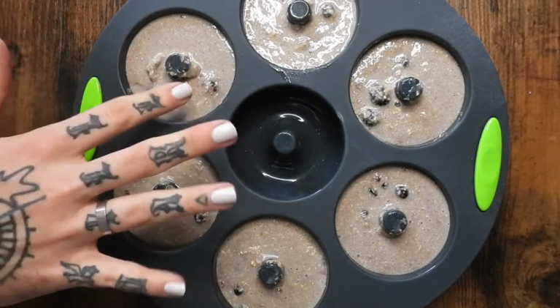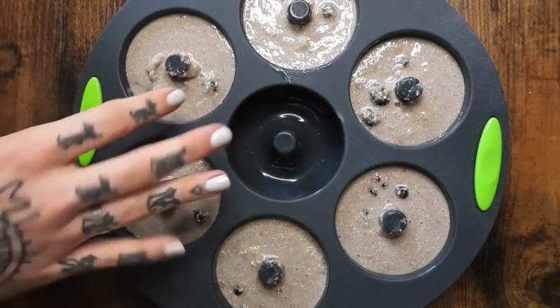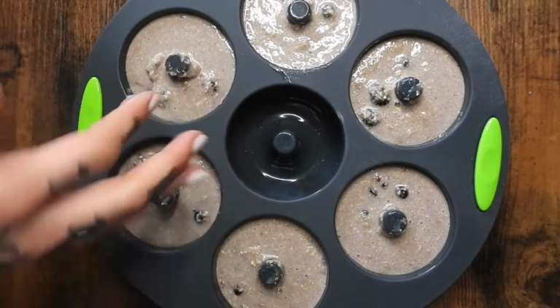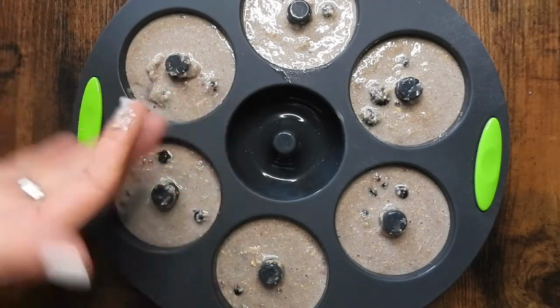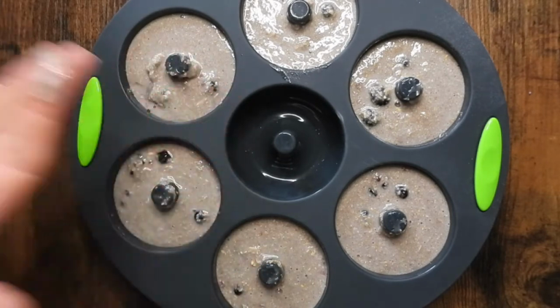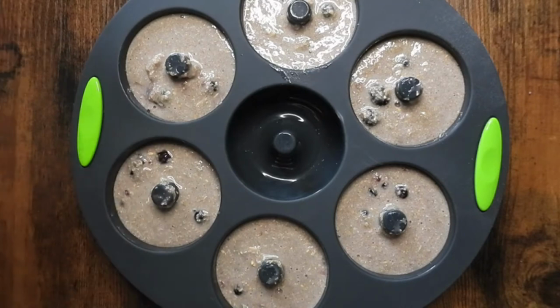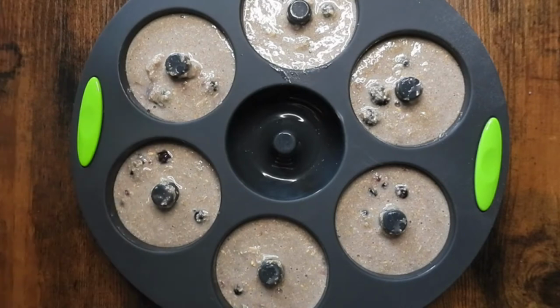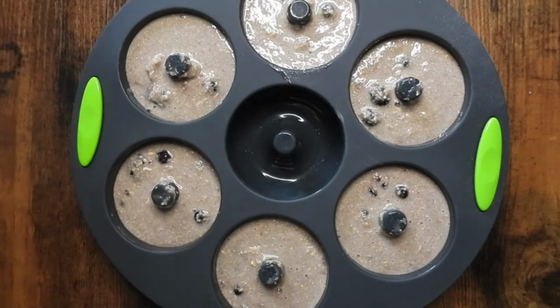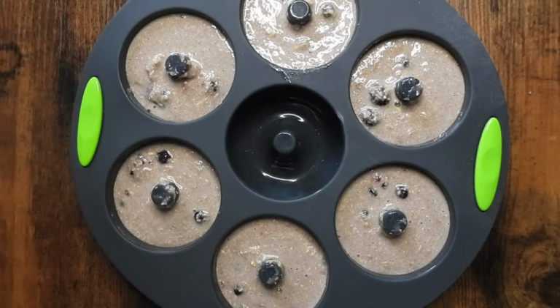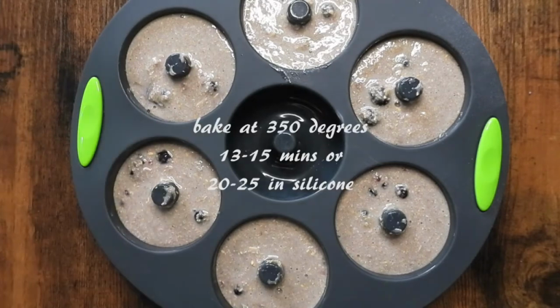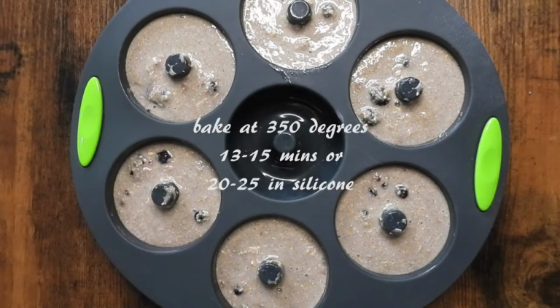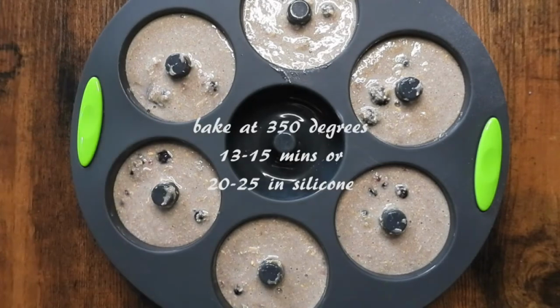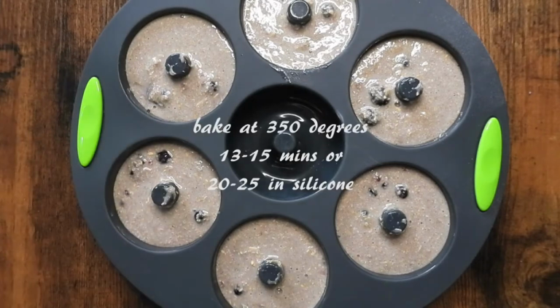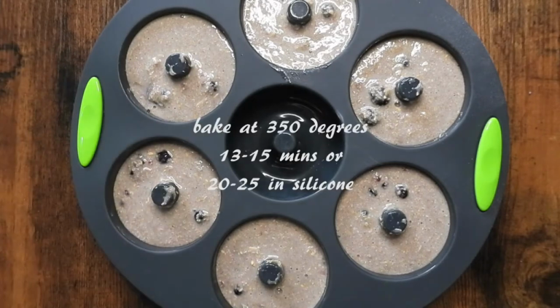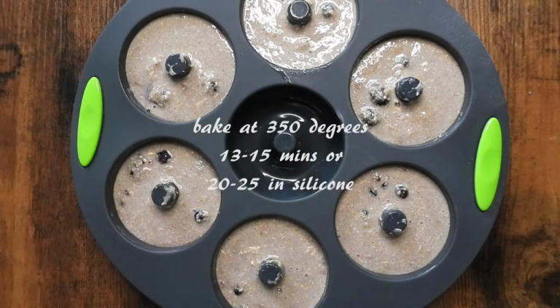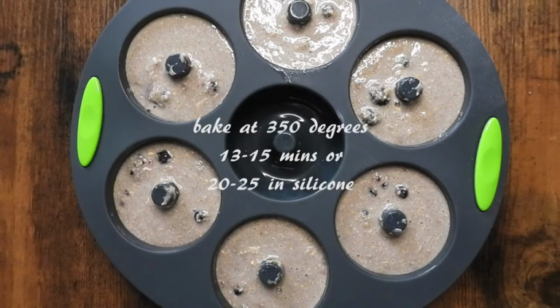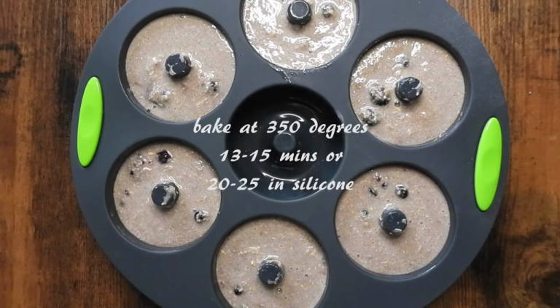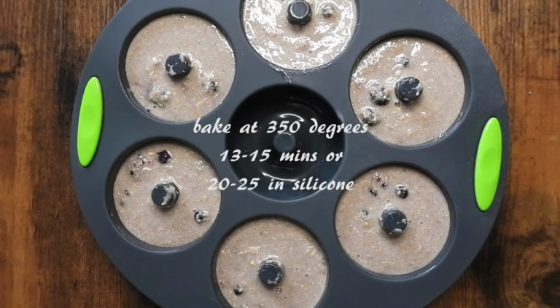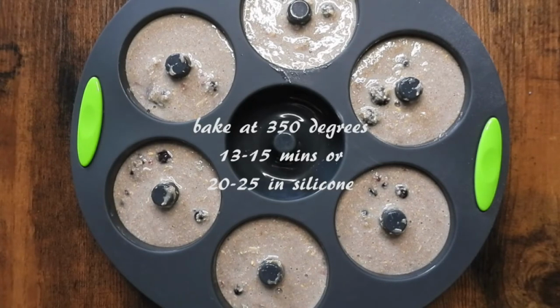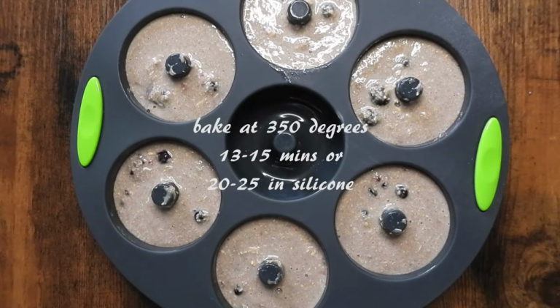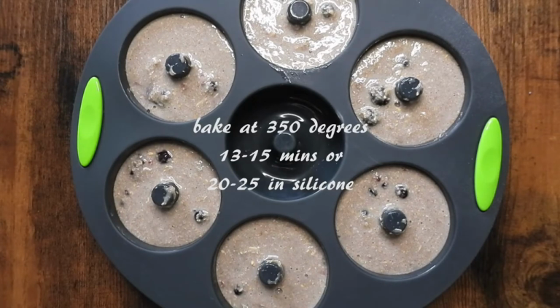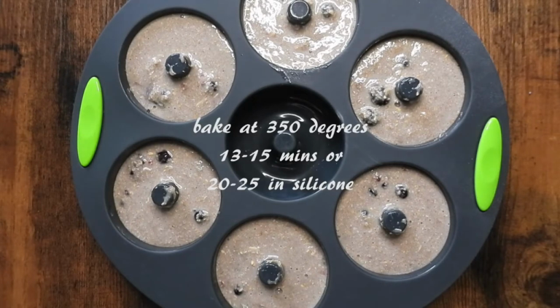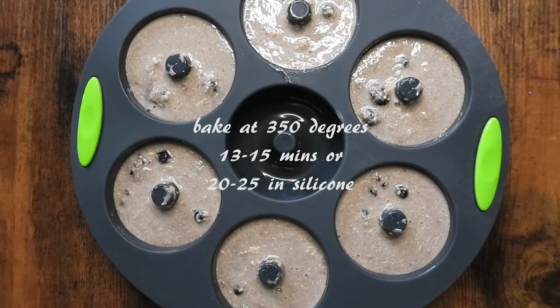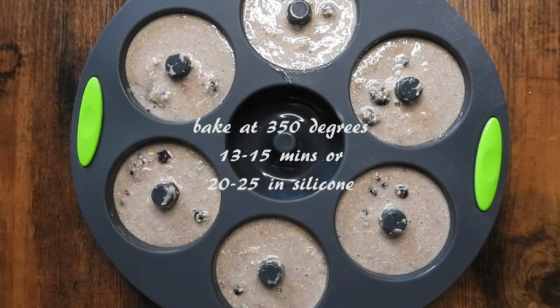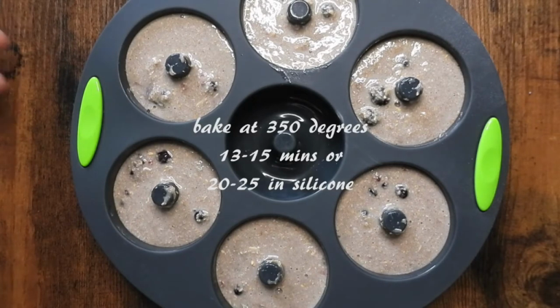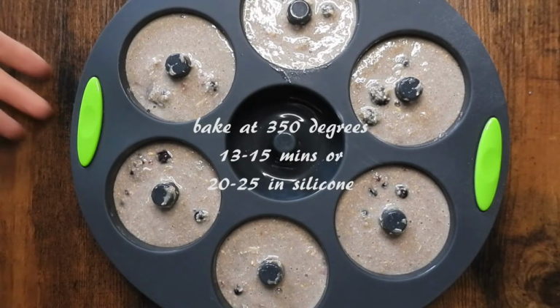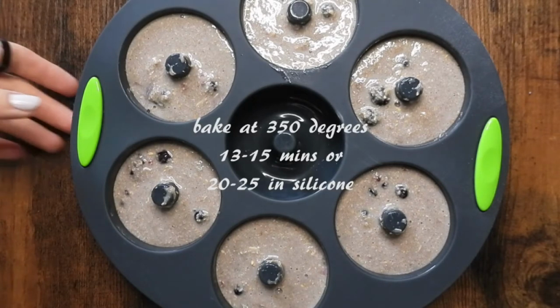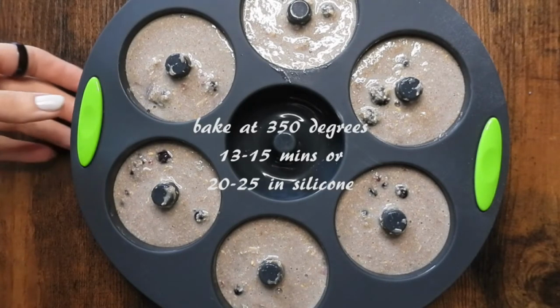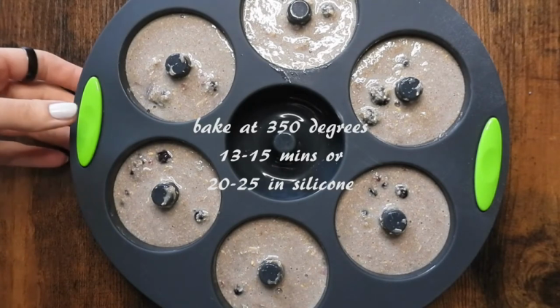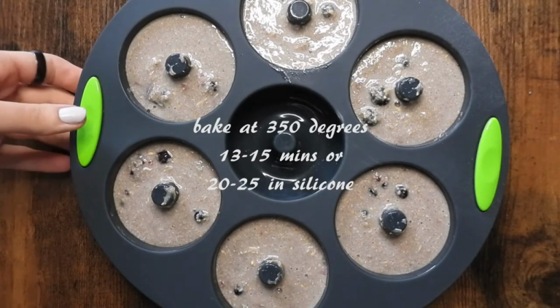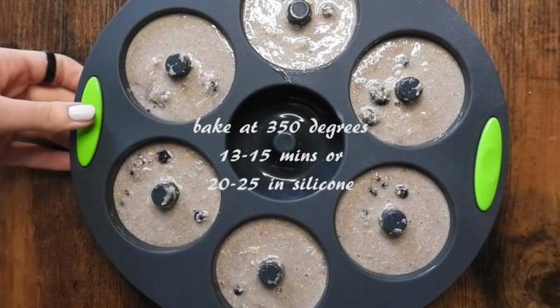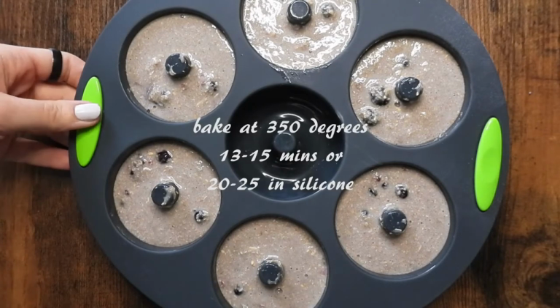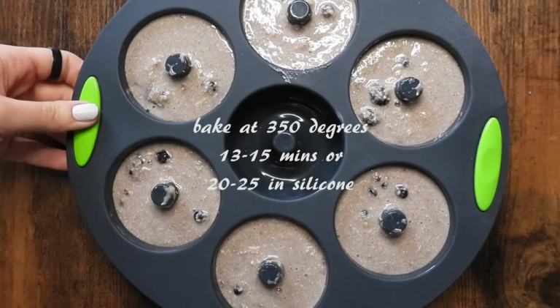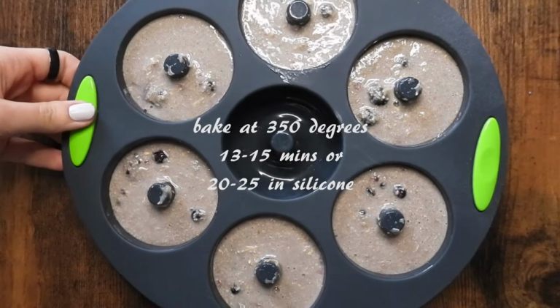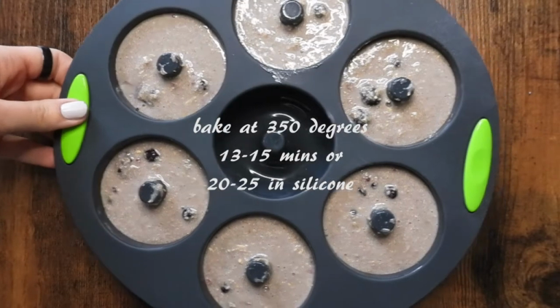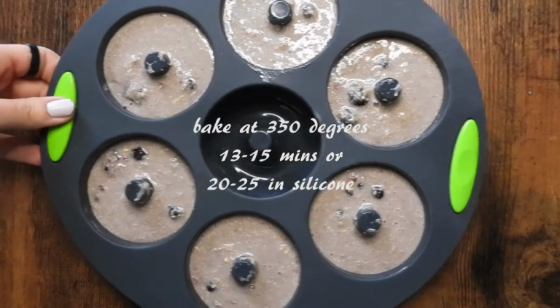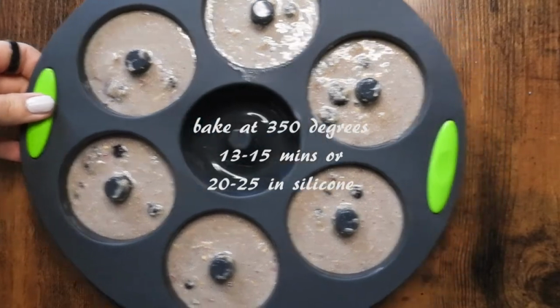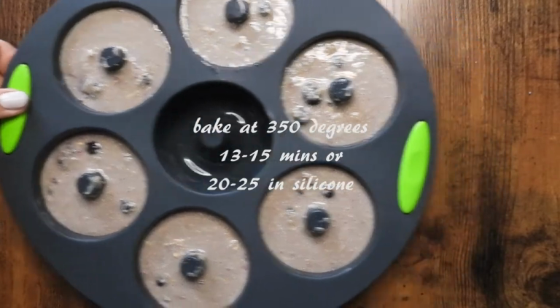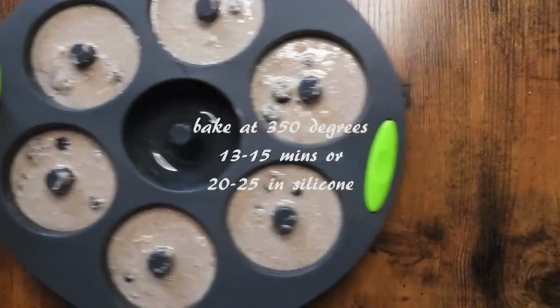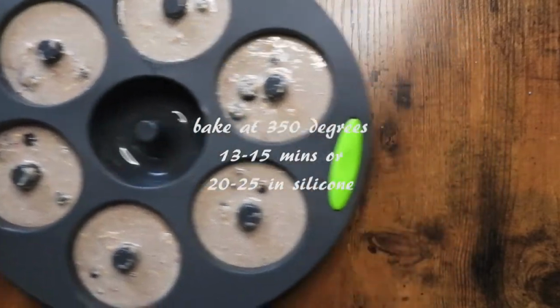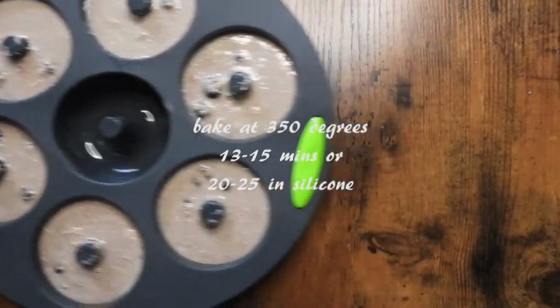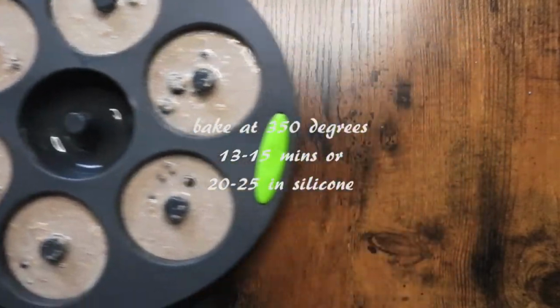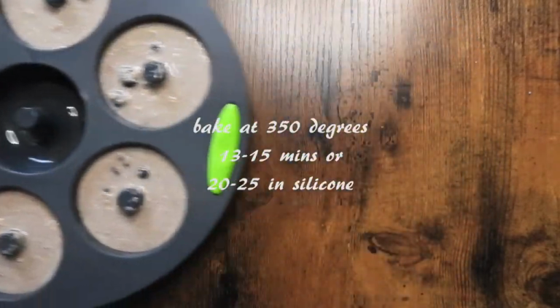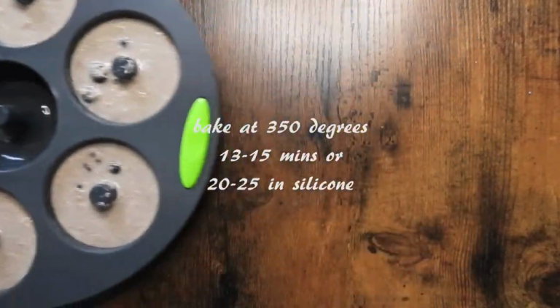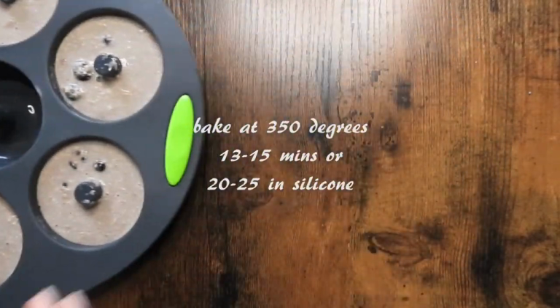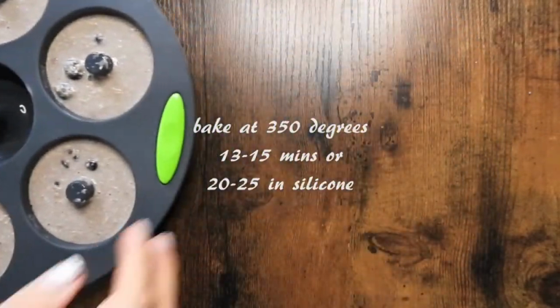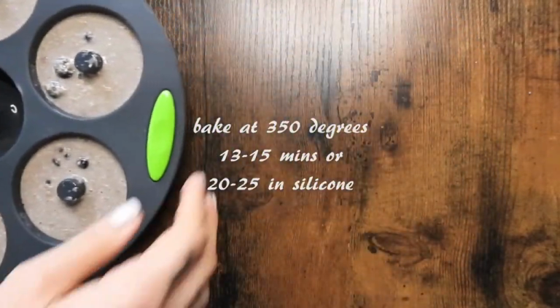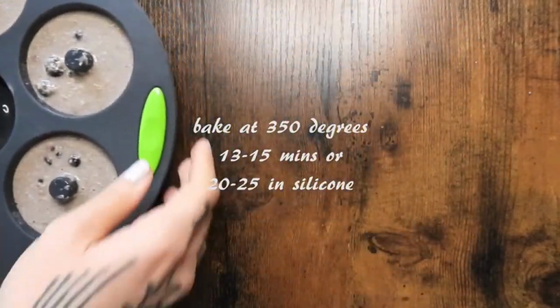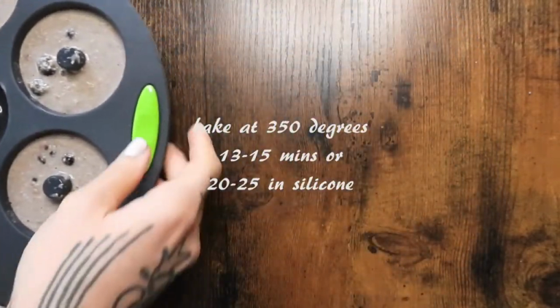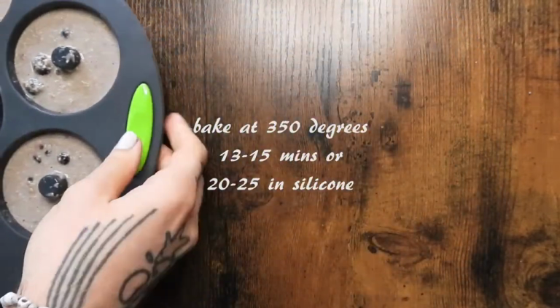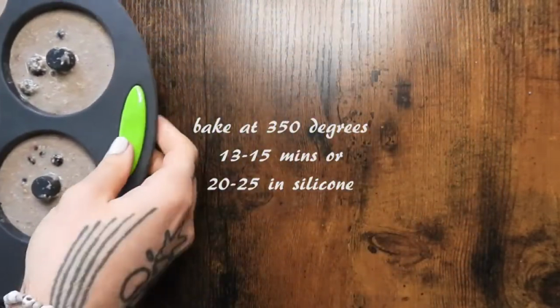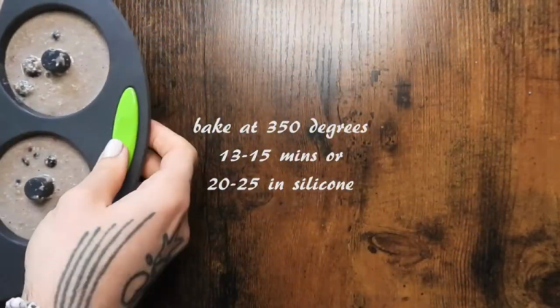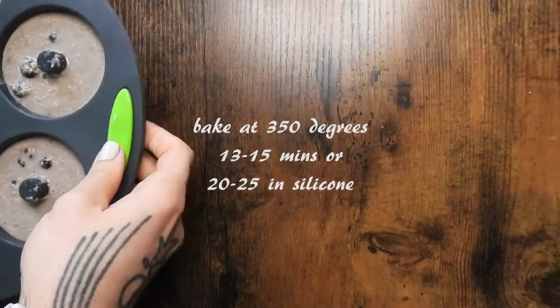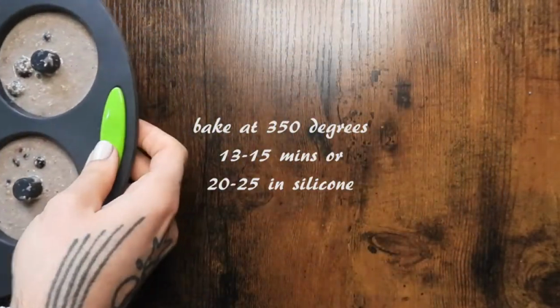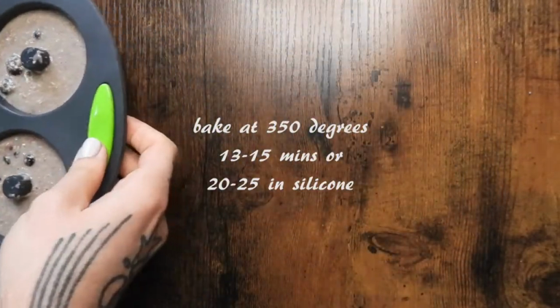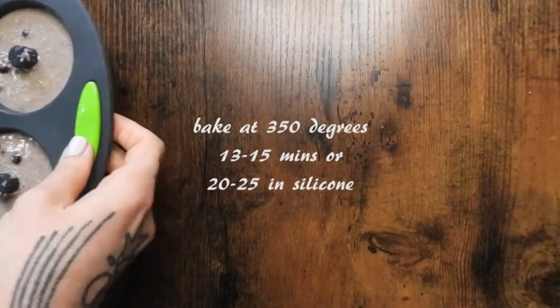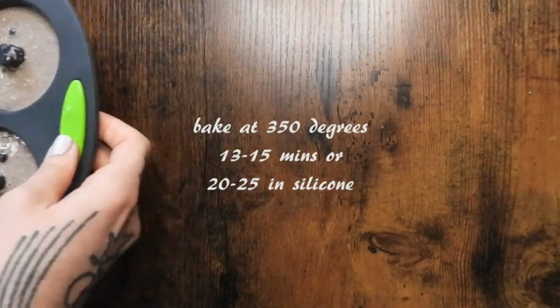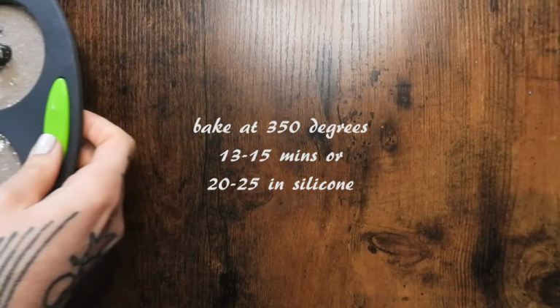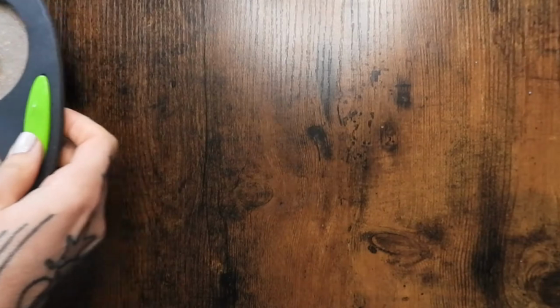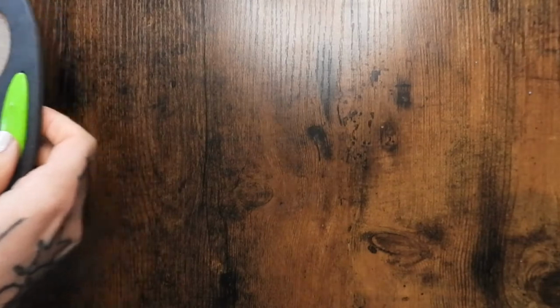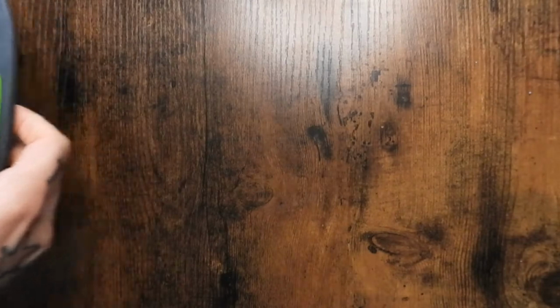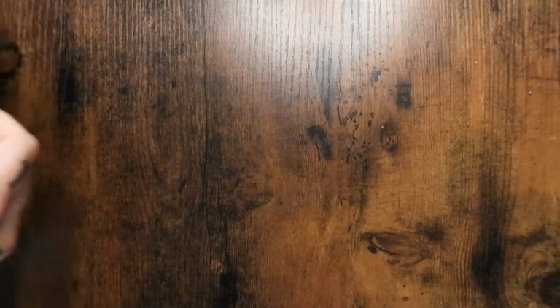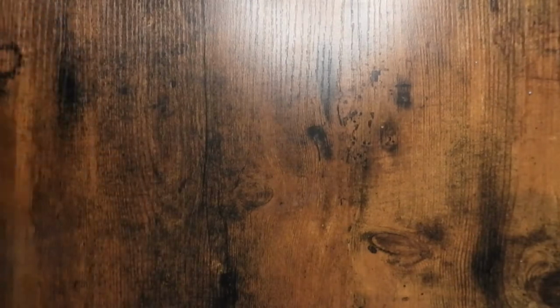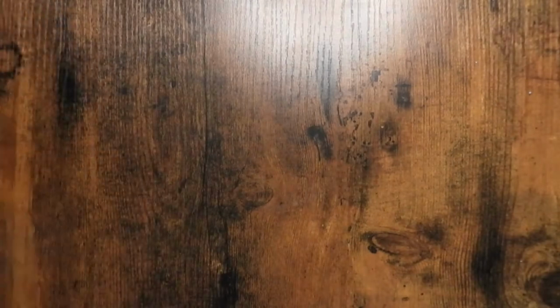Baking this at 350 degrees for 13 to 15 minutes, or 20 to 25 minutes if you're using a silicone pan like me.